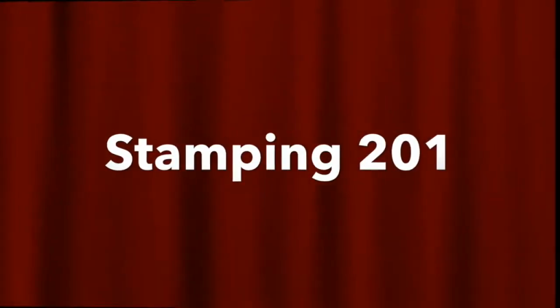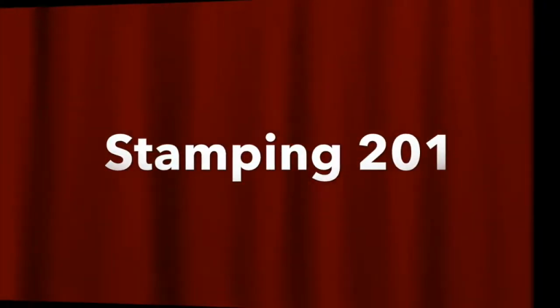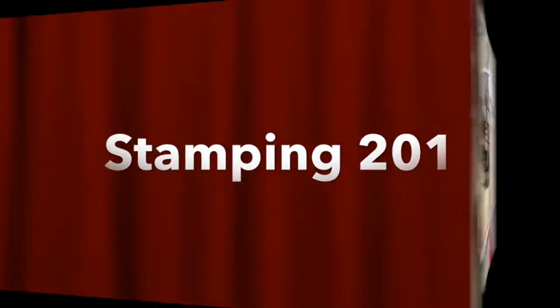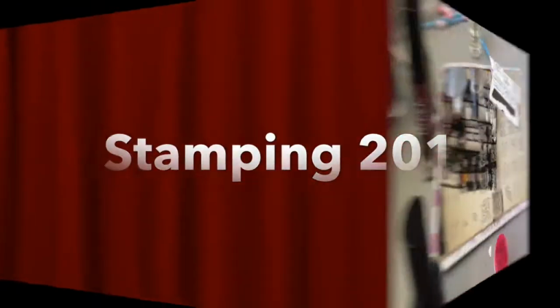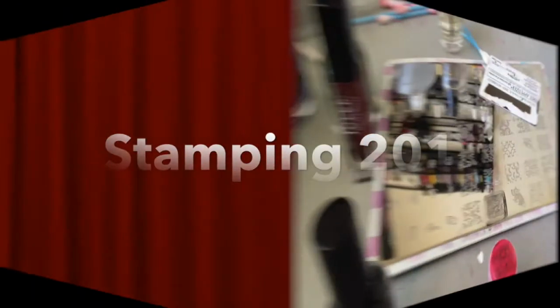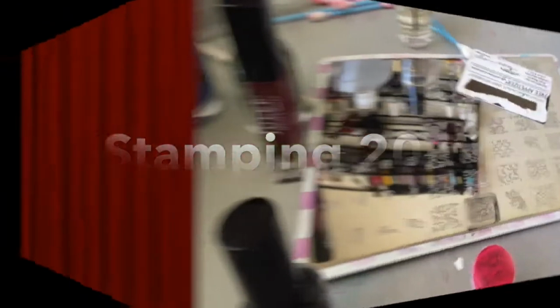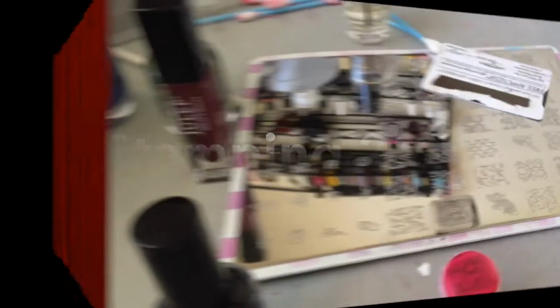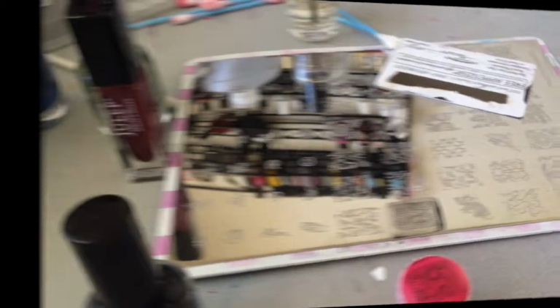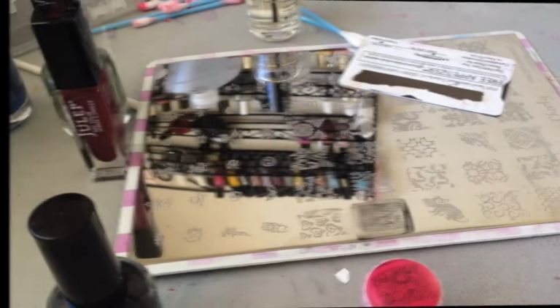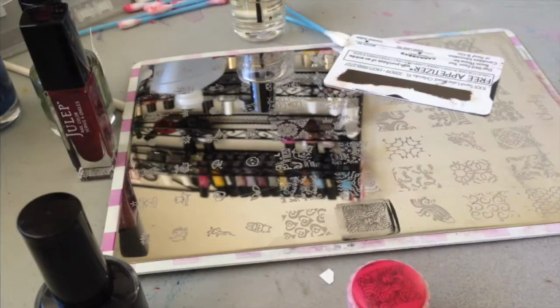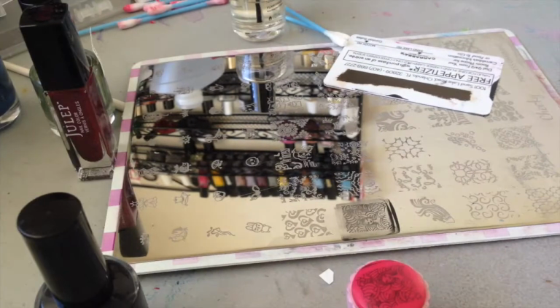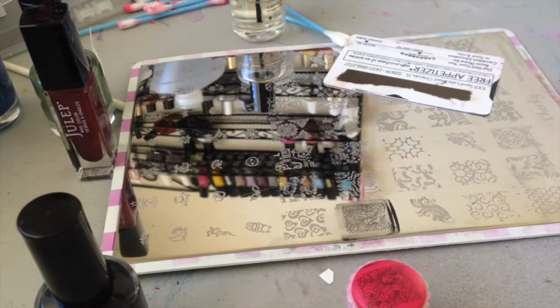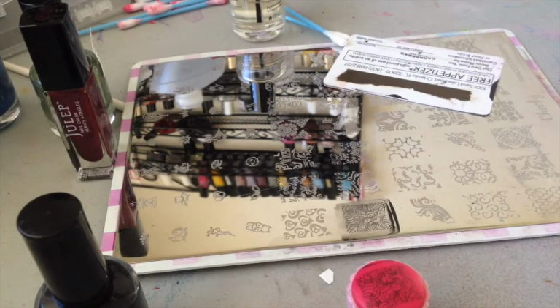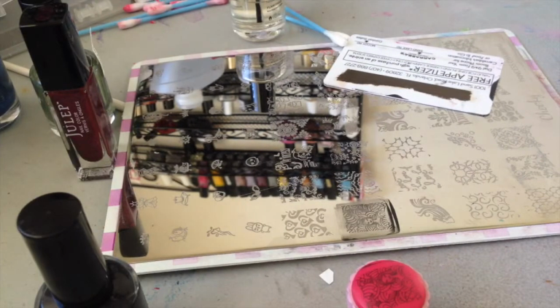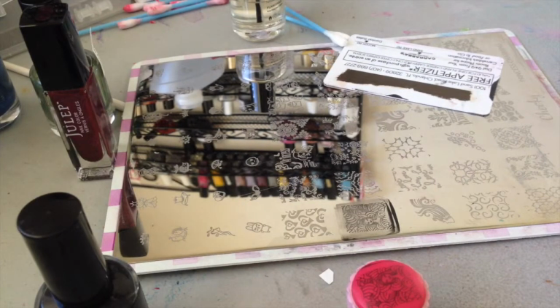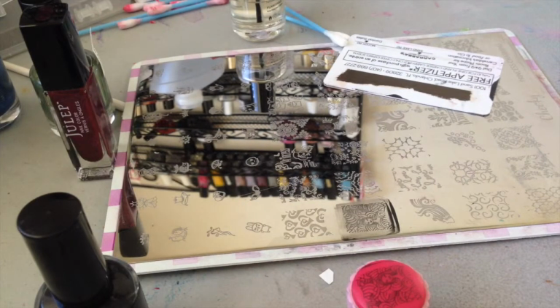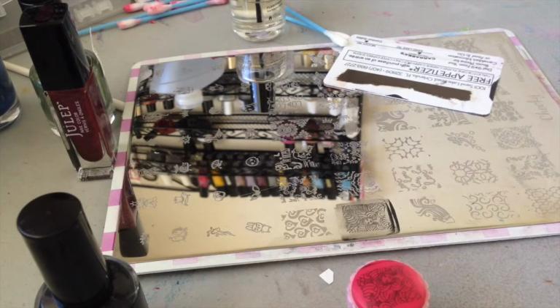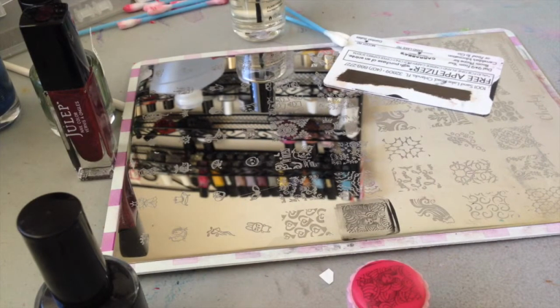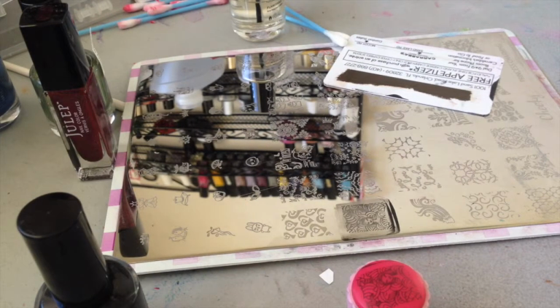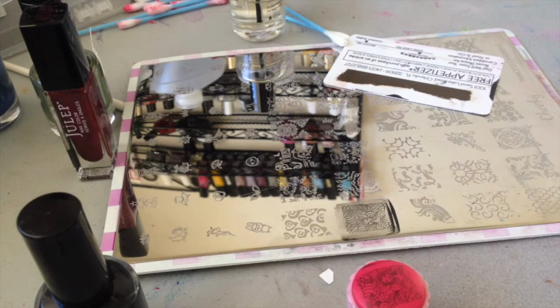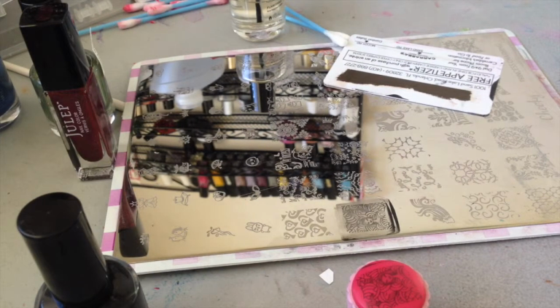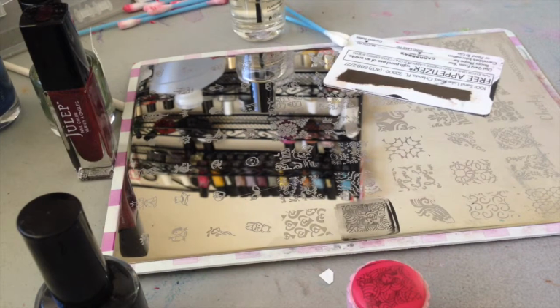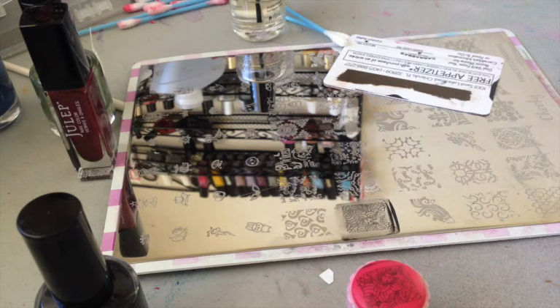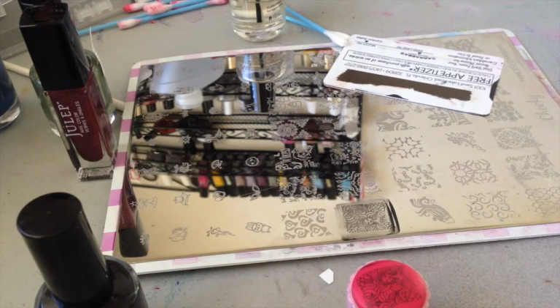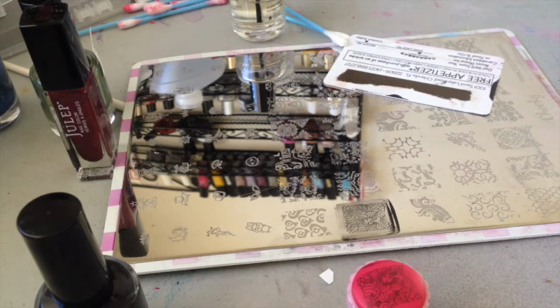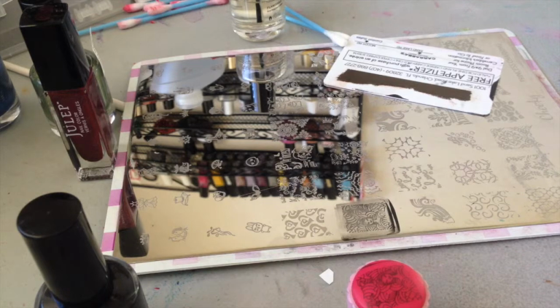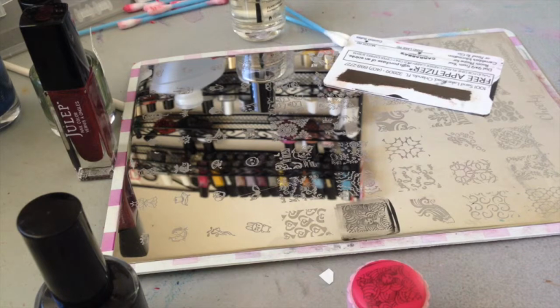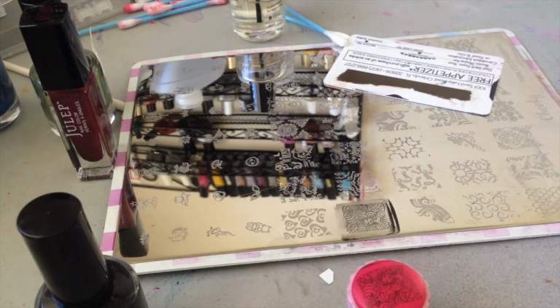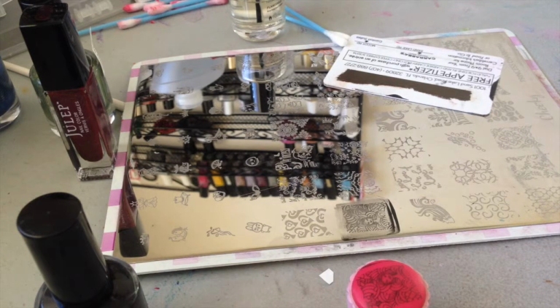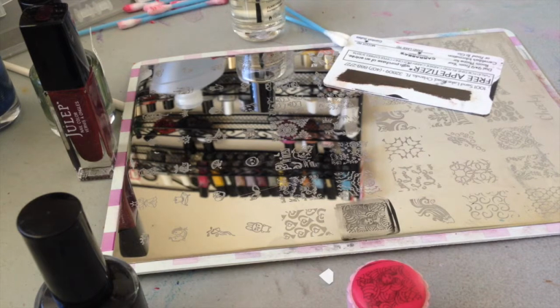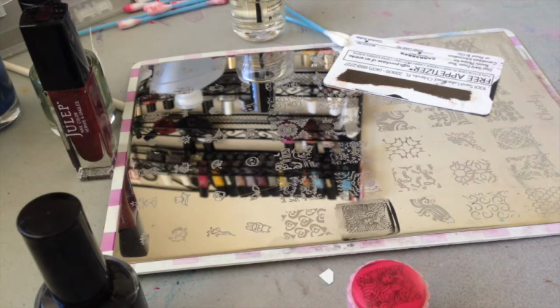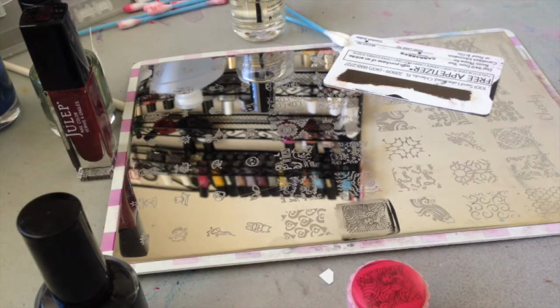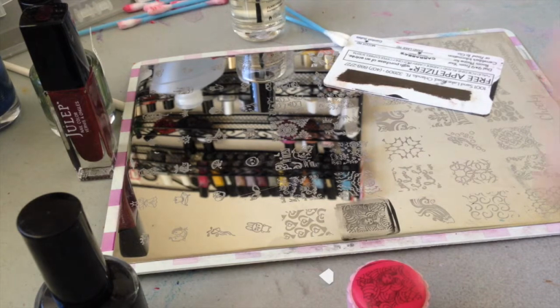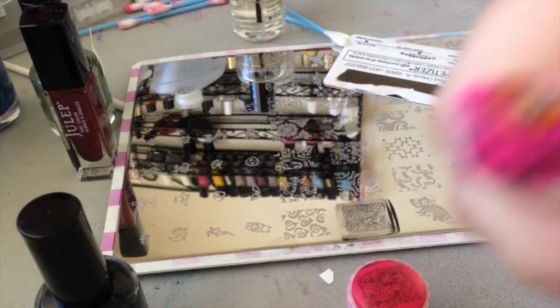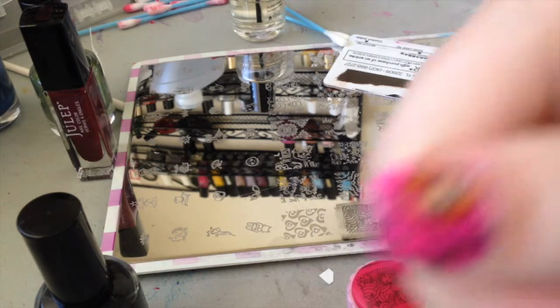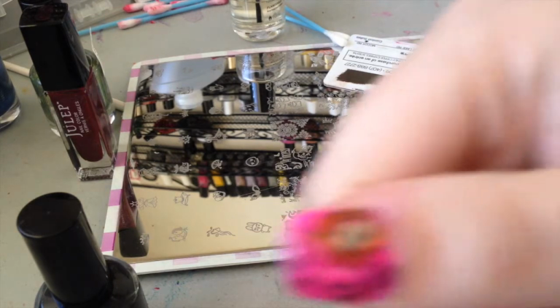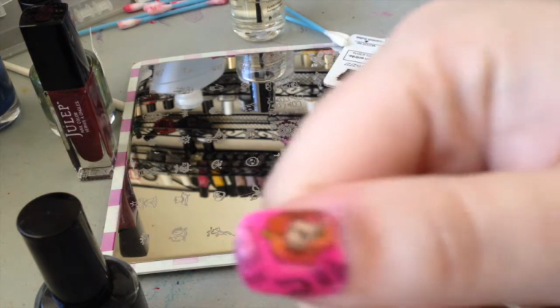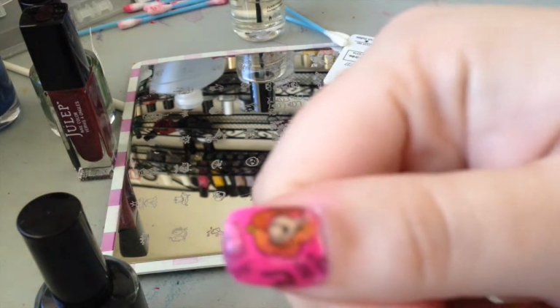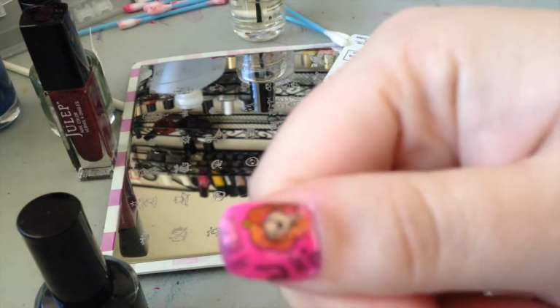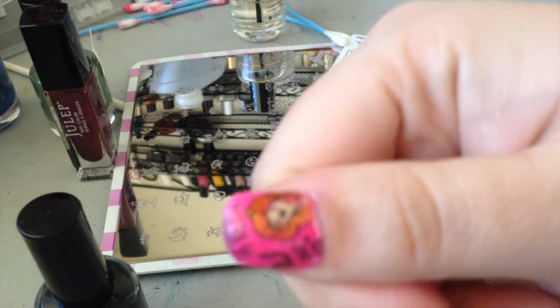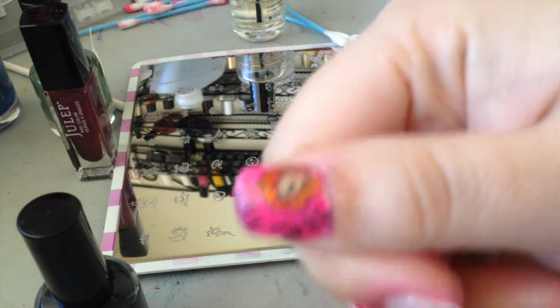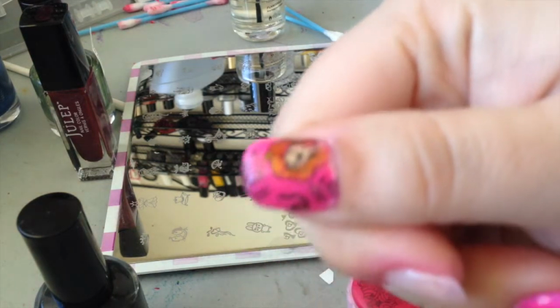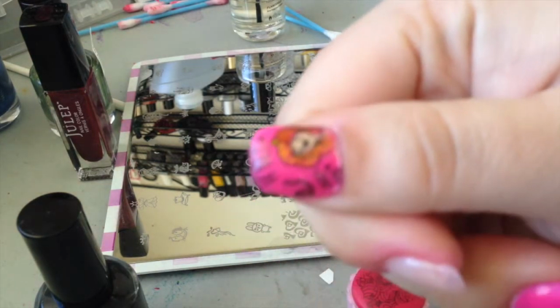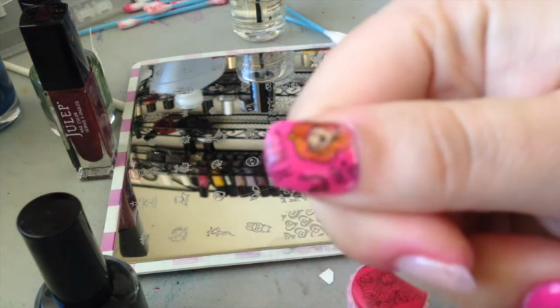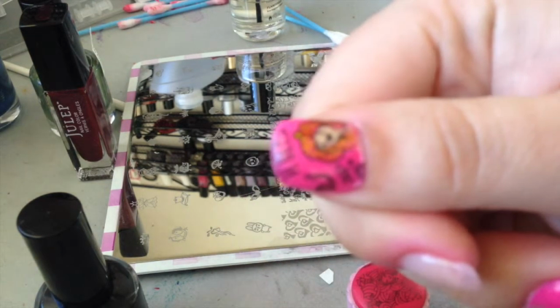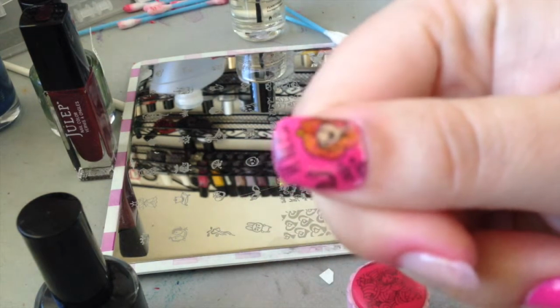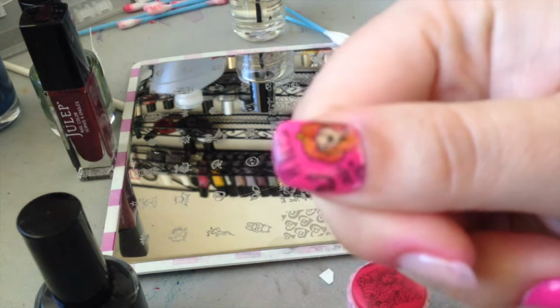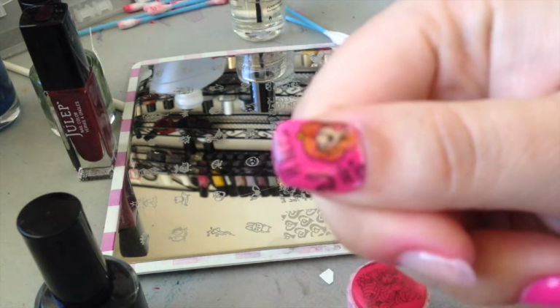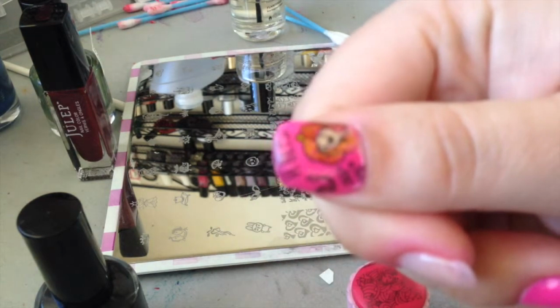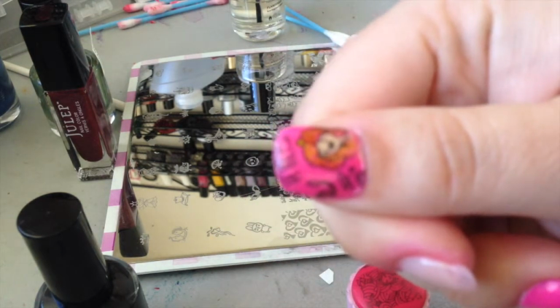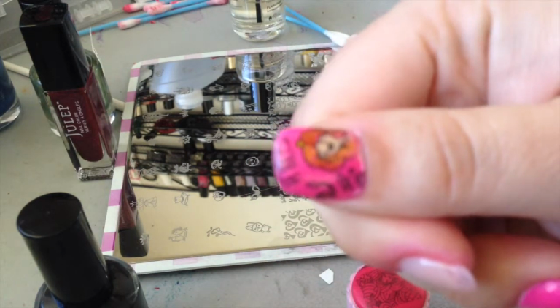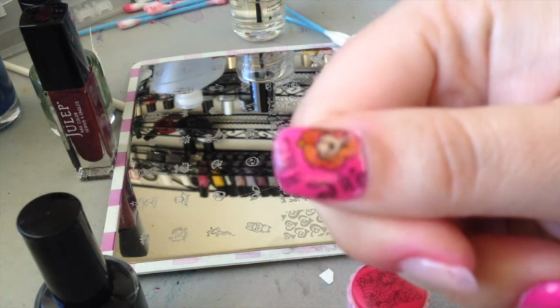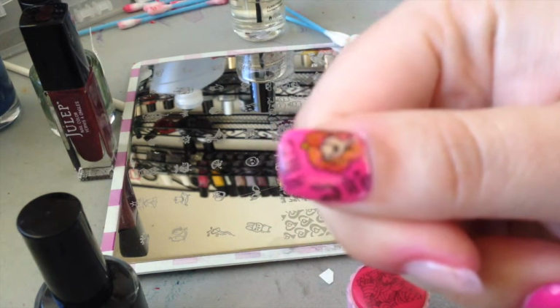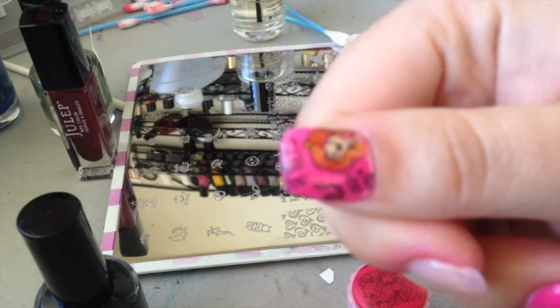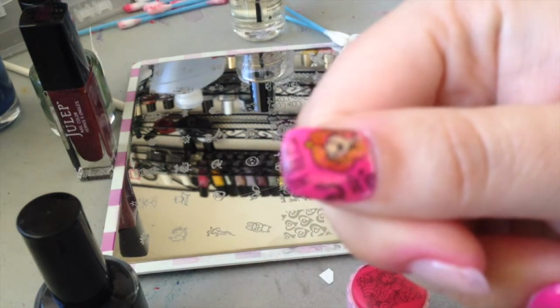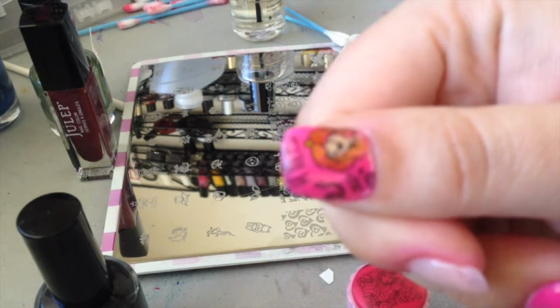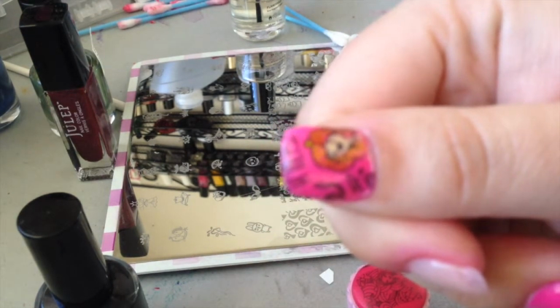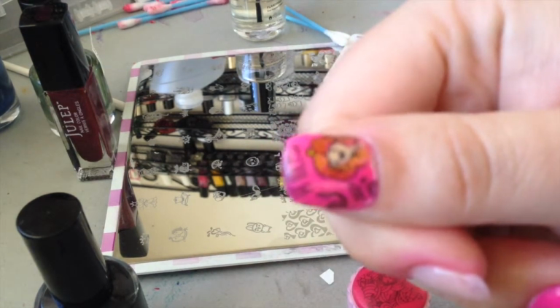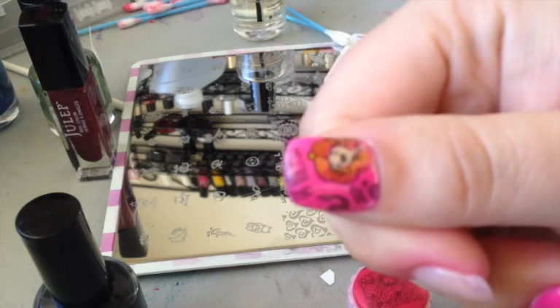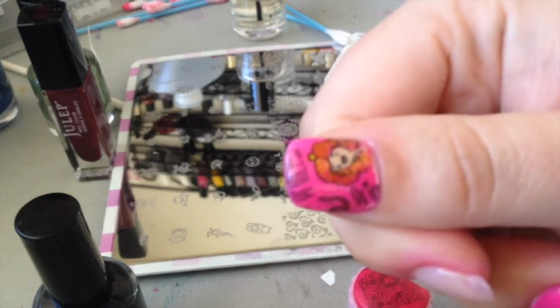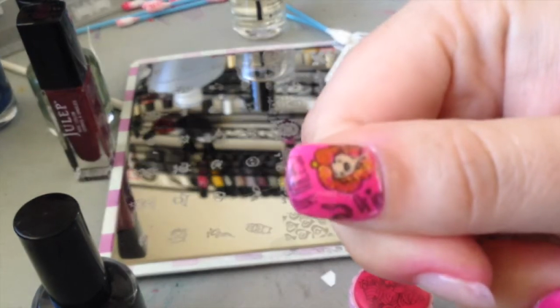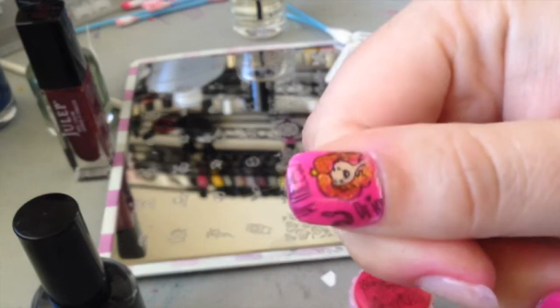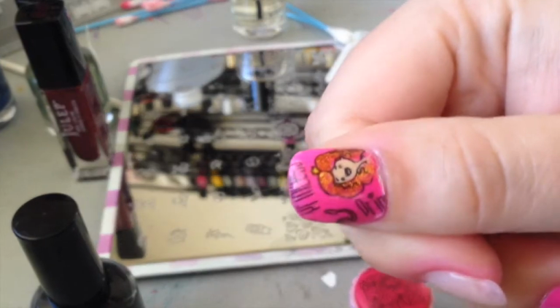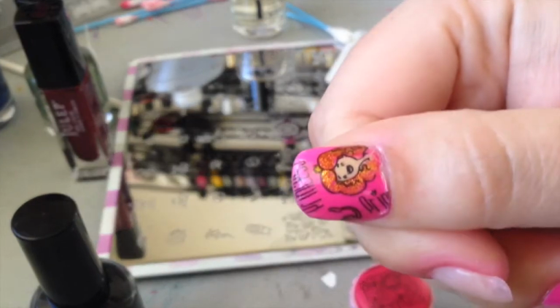Hey guys, Kristi here at Now with Tail, and today I'm going to show you how to do a stamping decal.